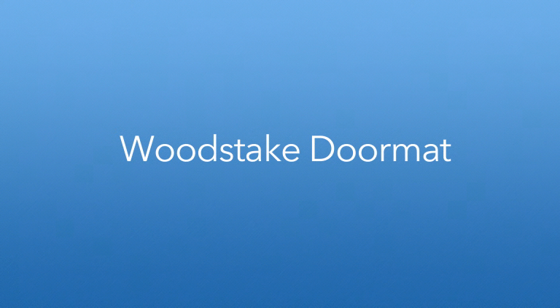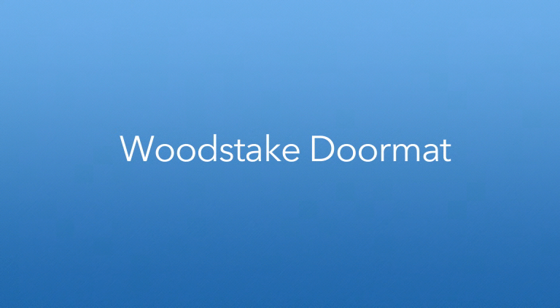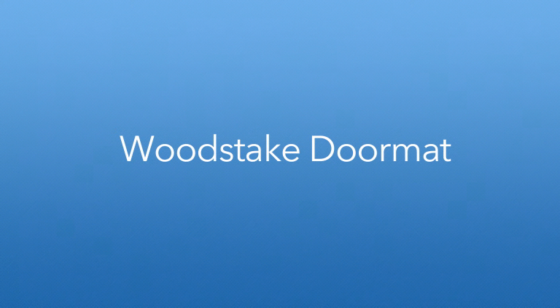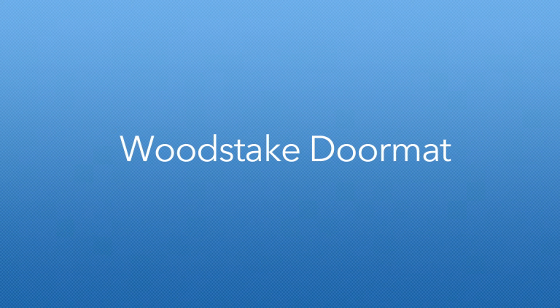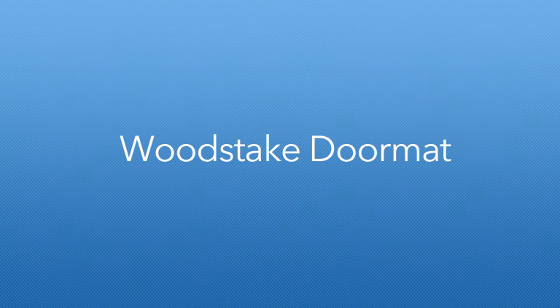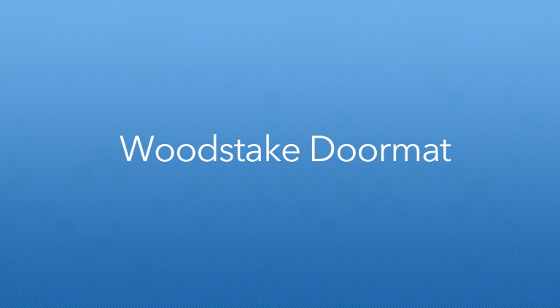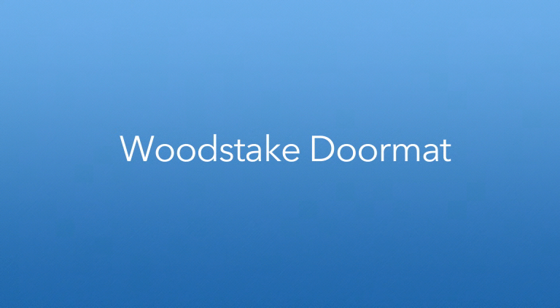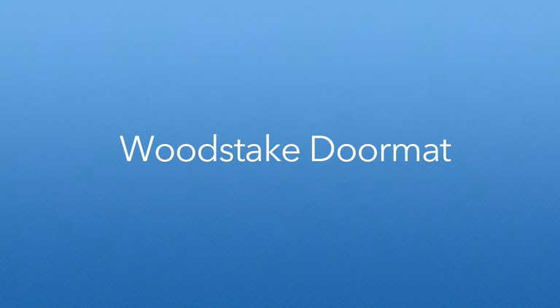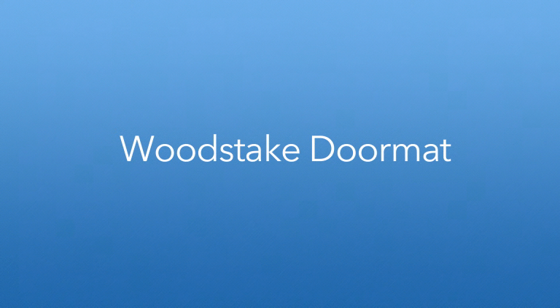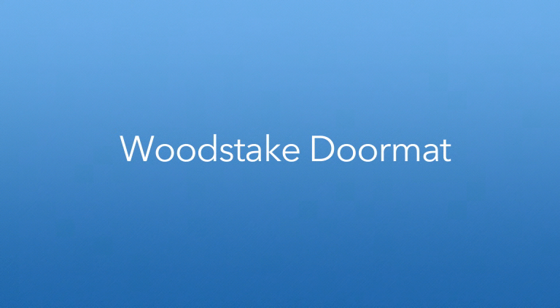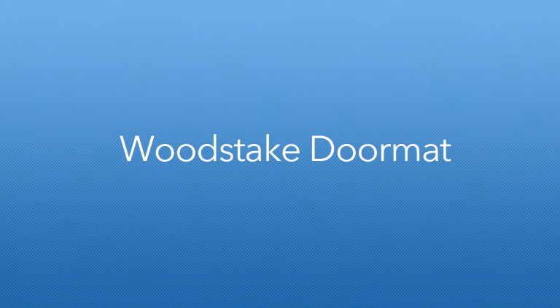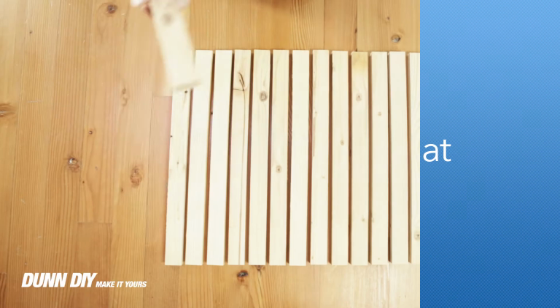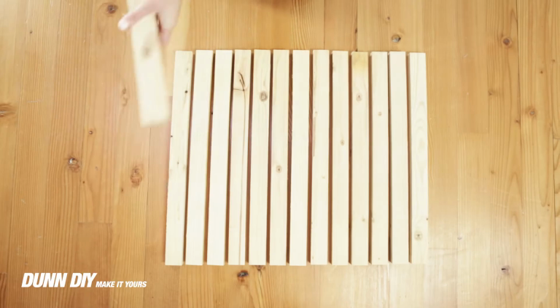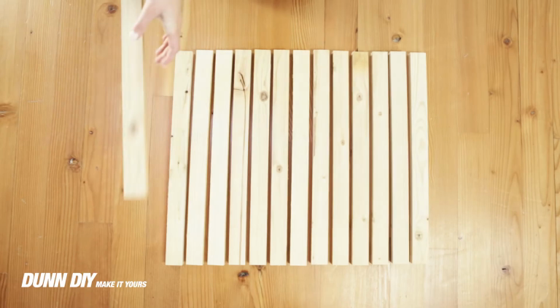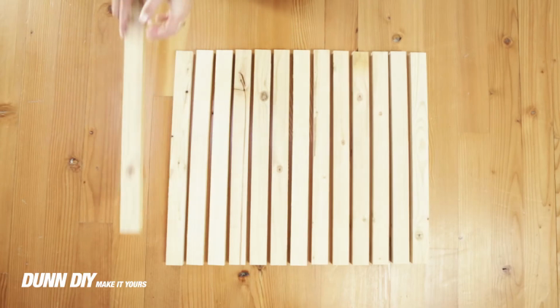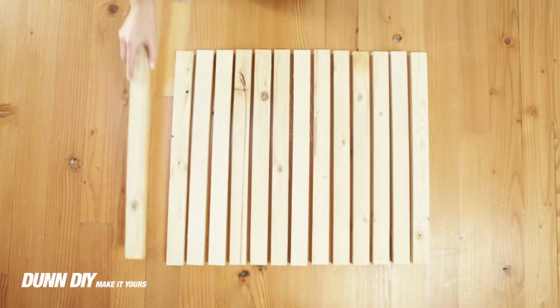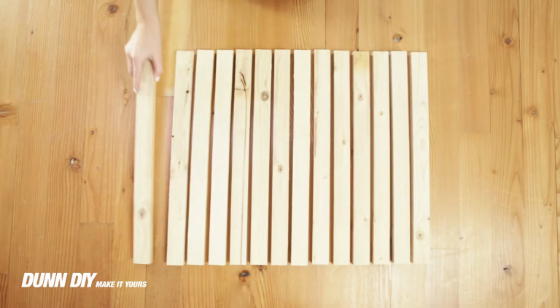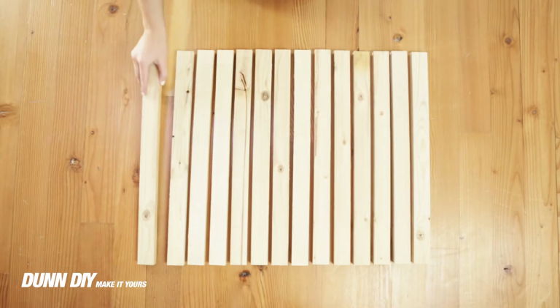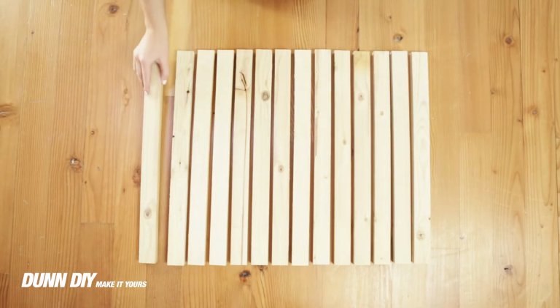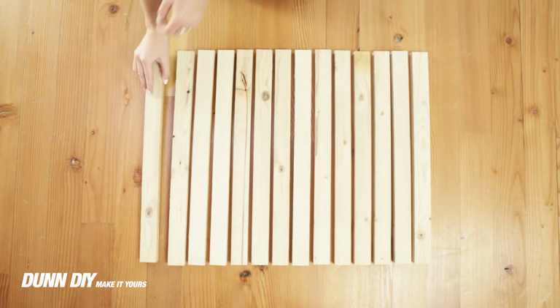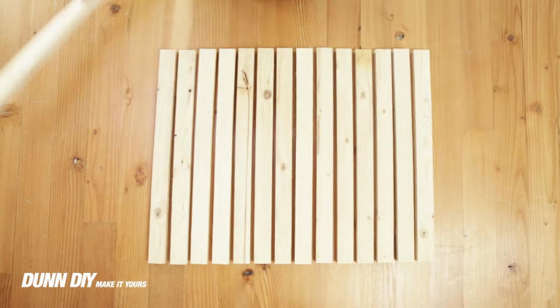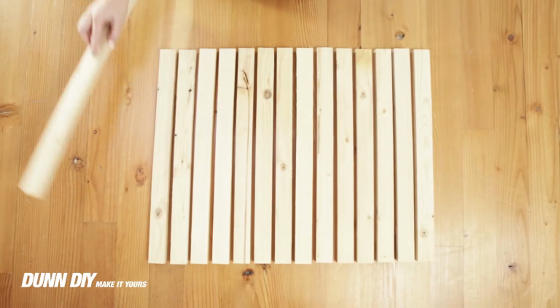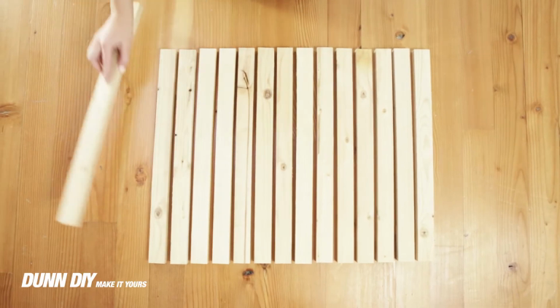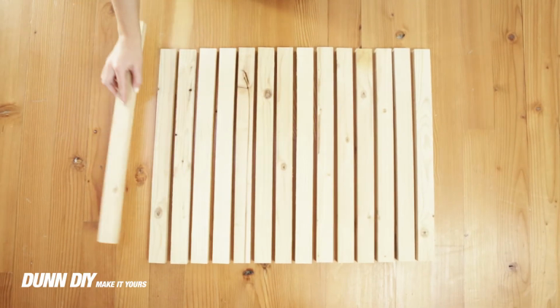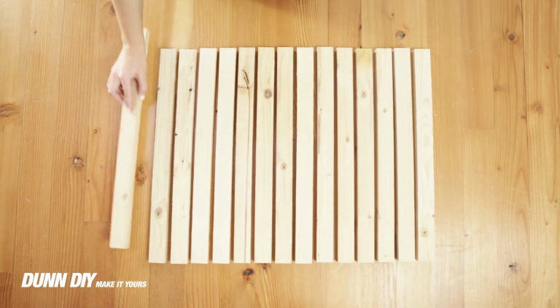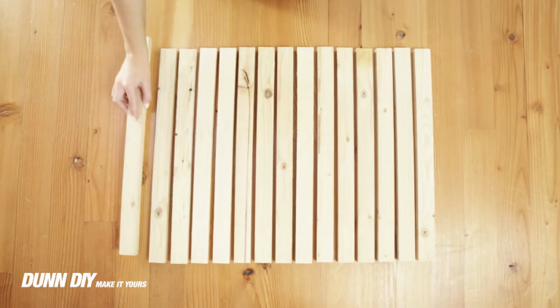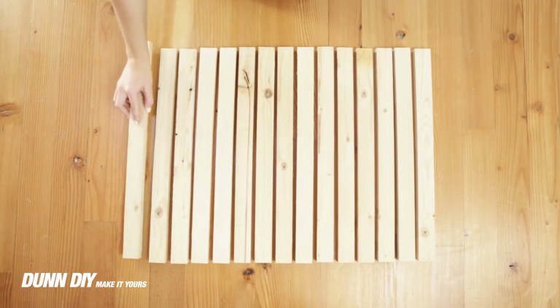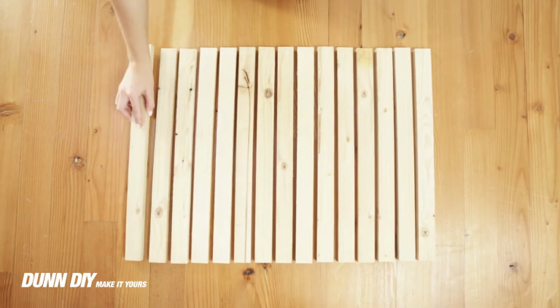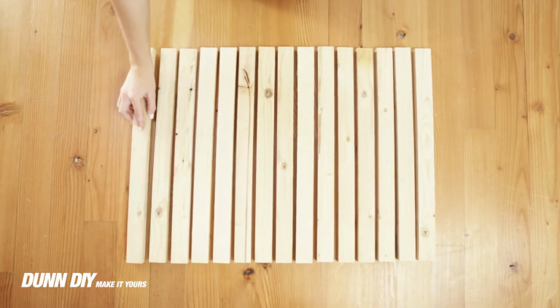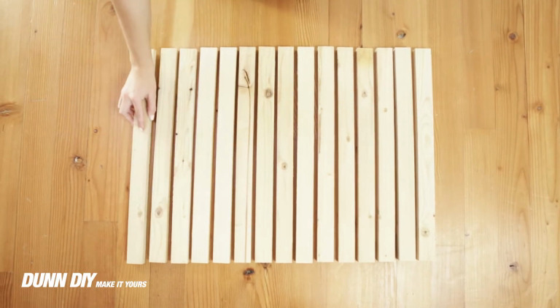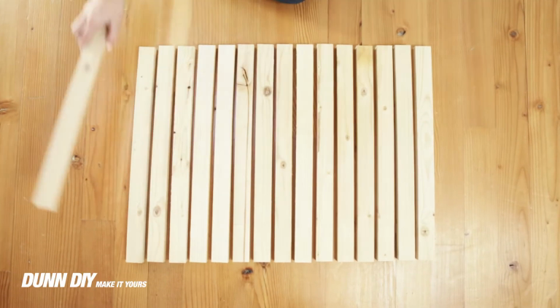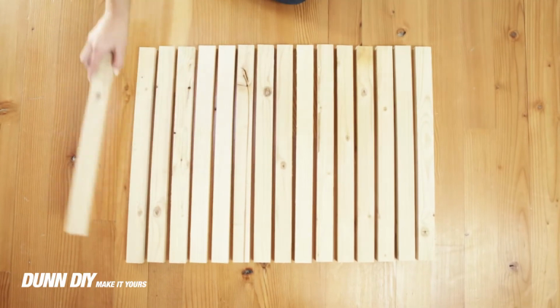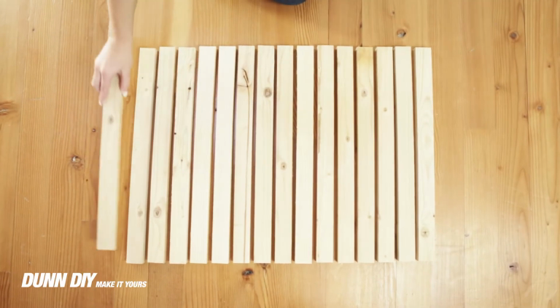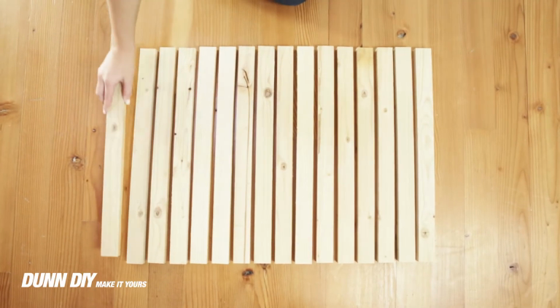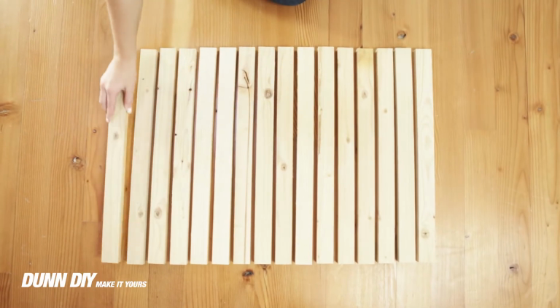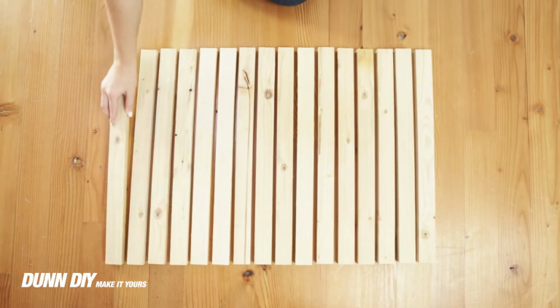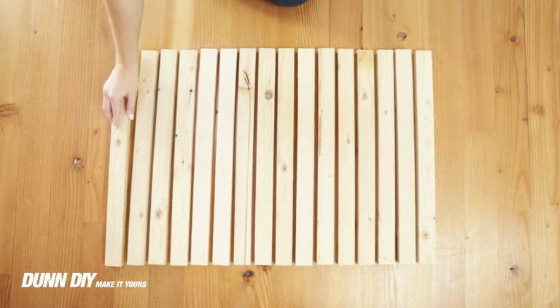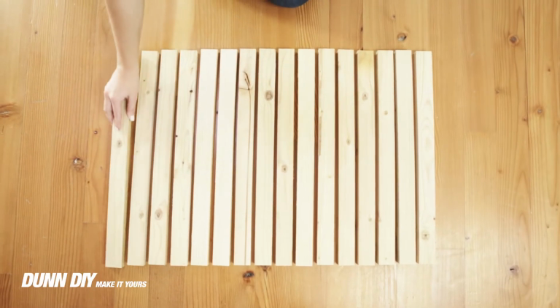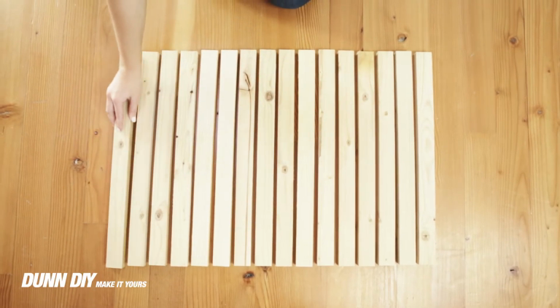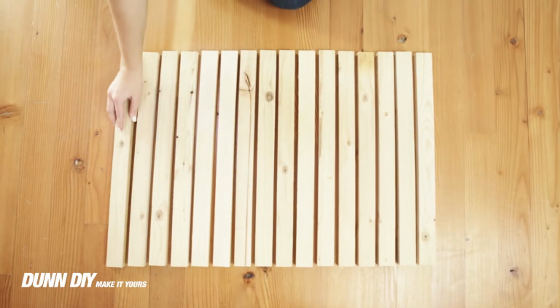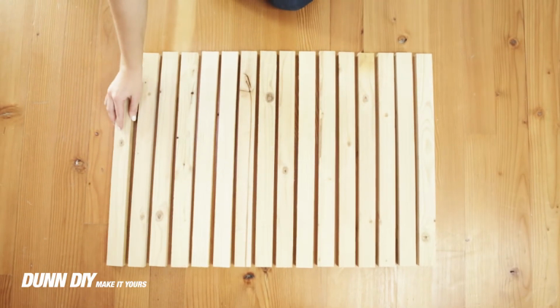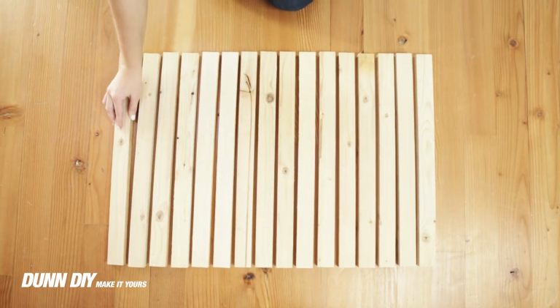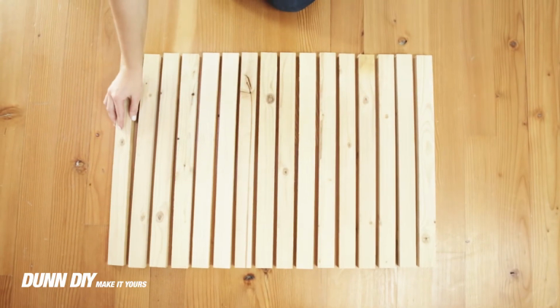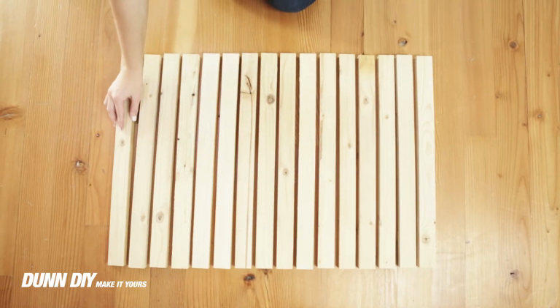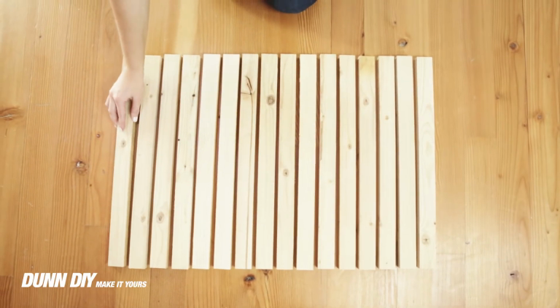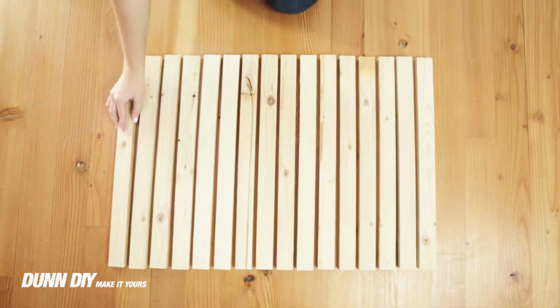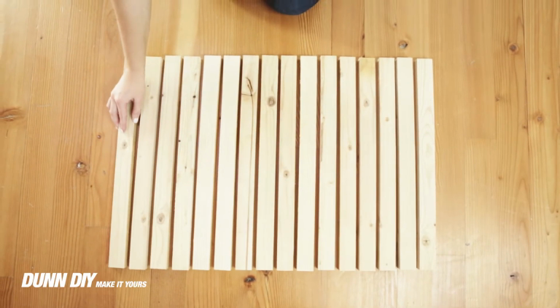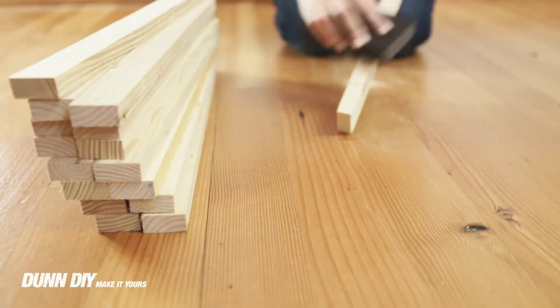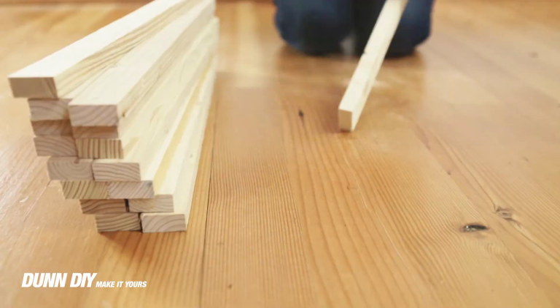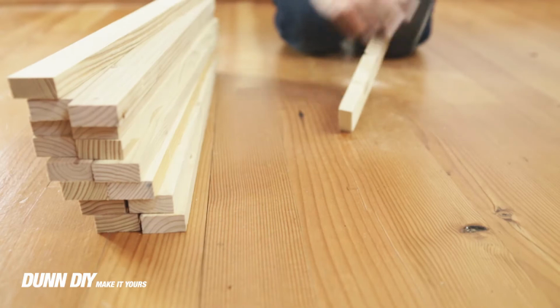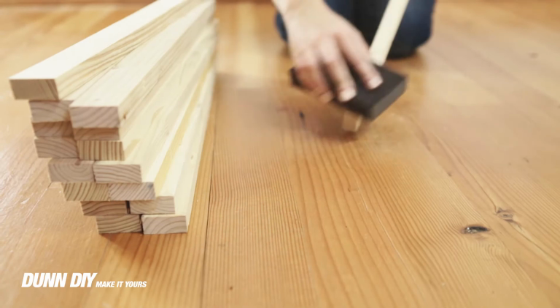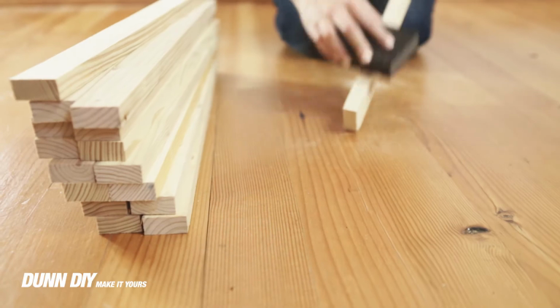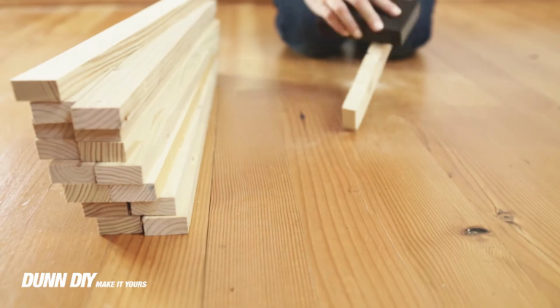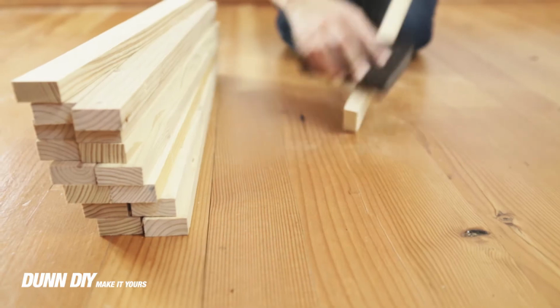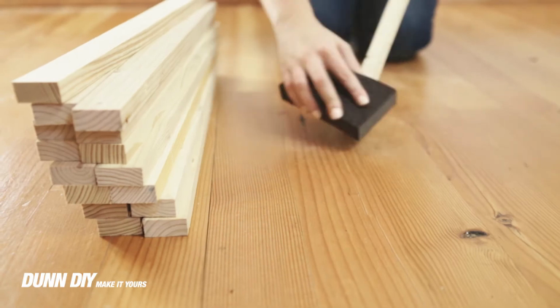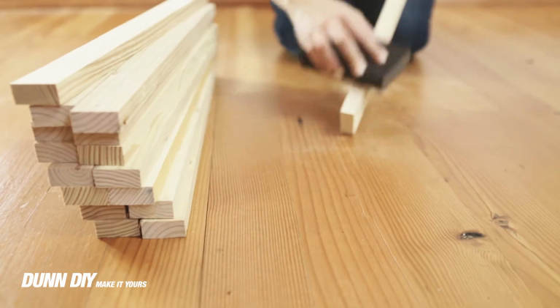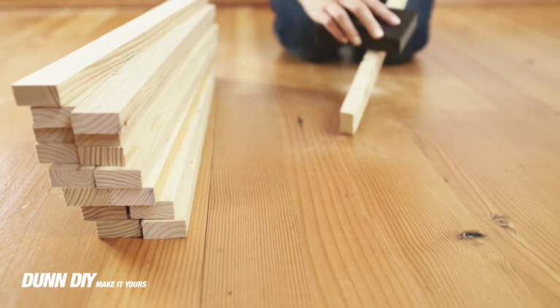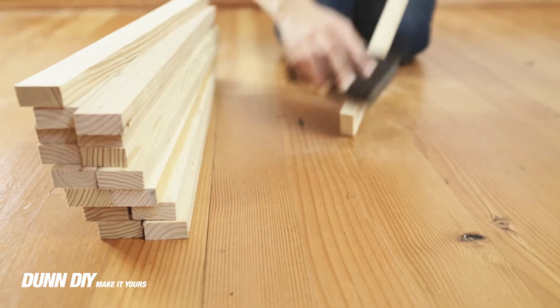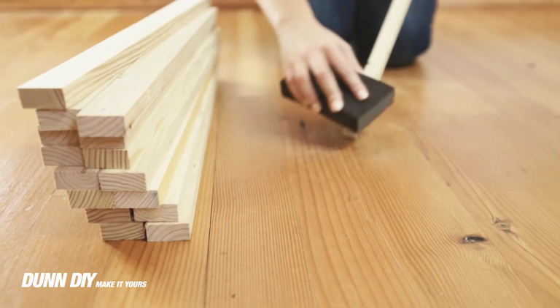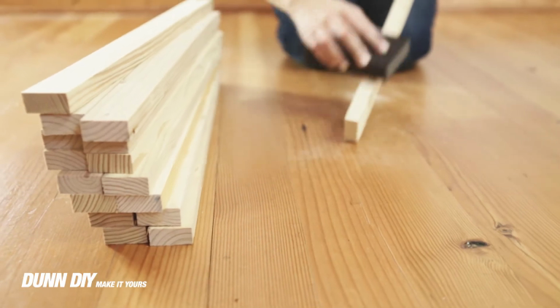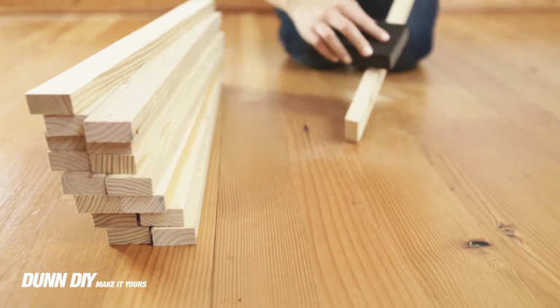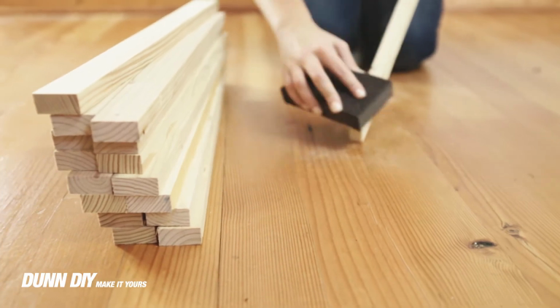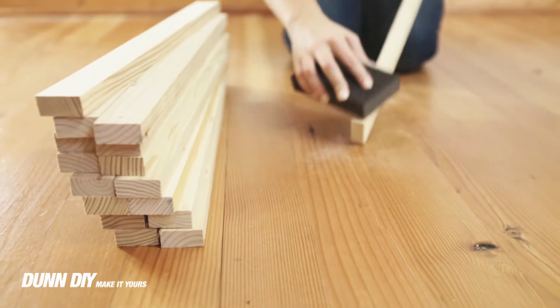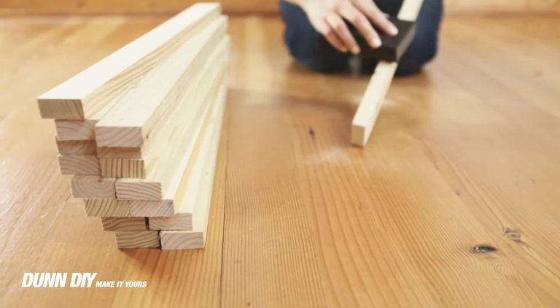We started off by cutting 16 stakes to 22 and a half inches. The next step was sanding.